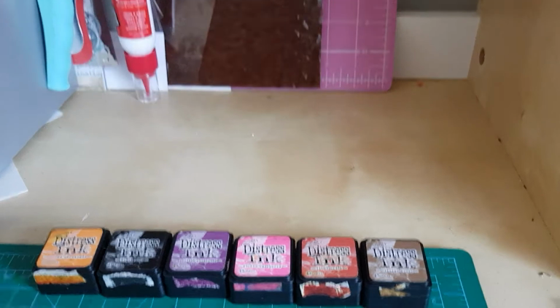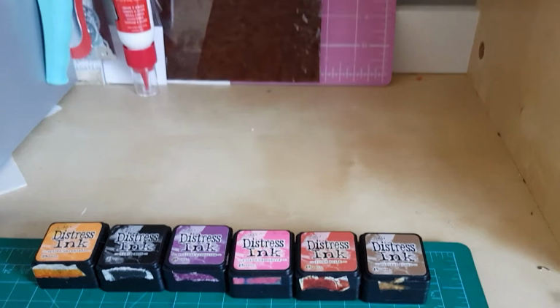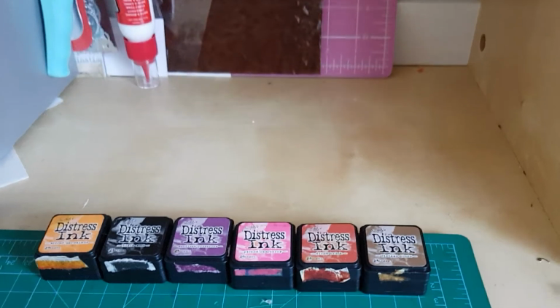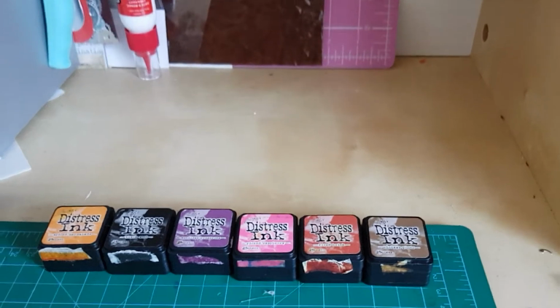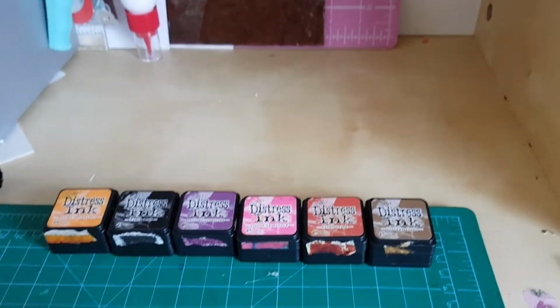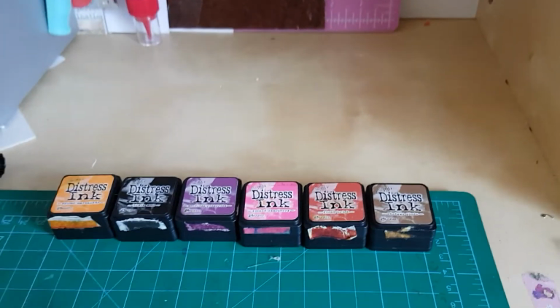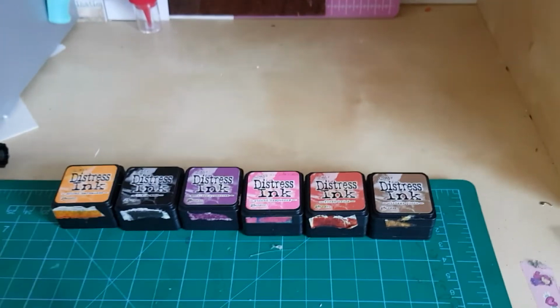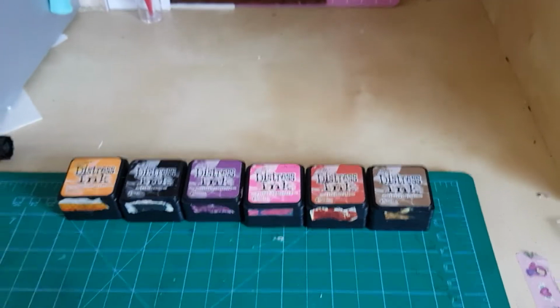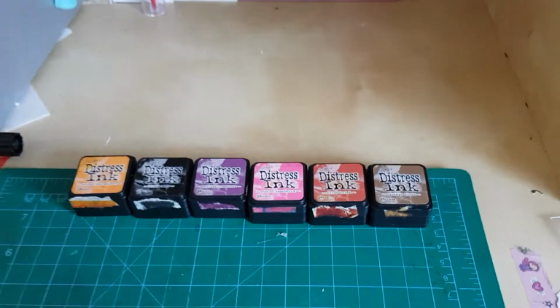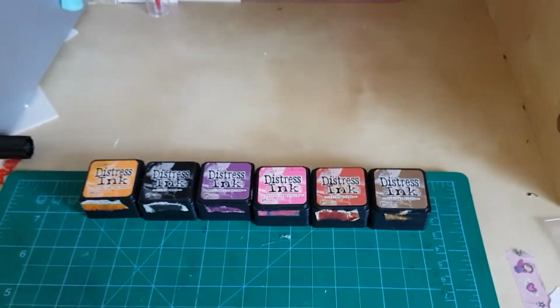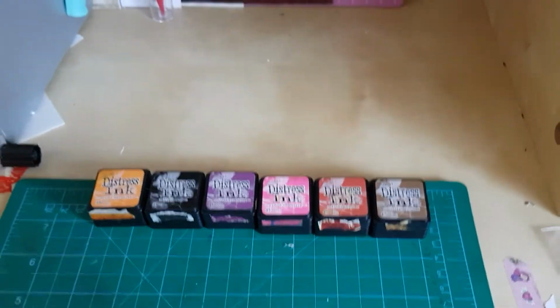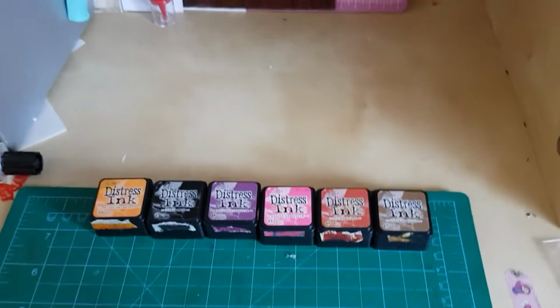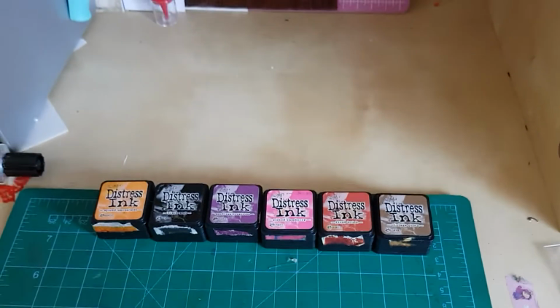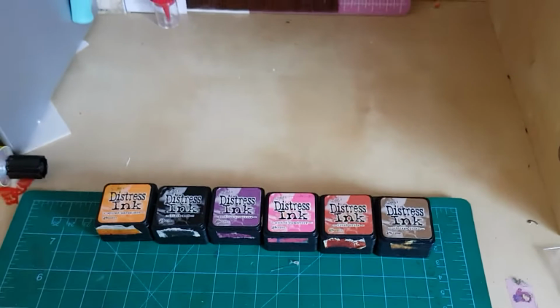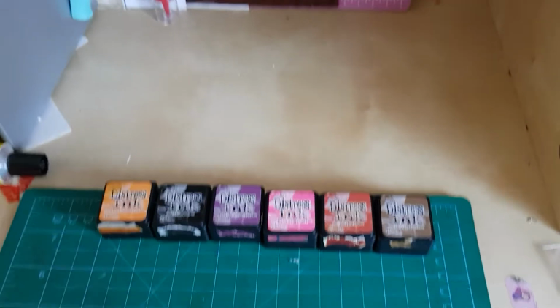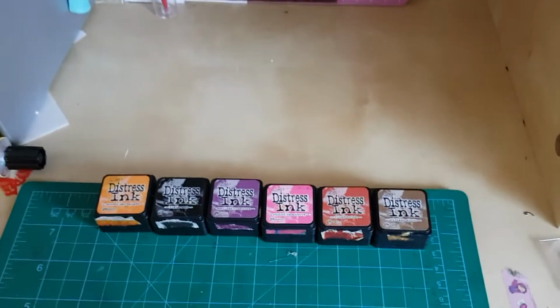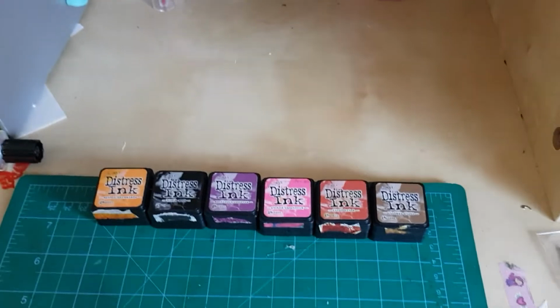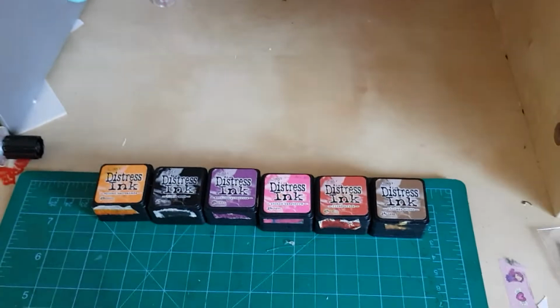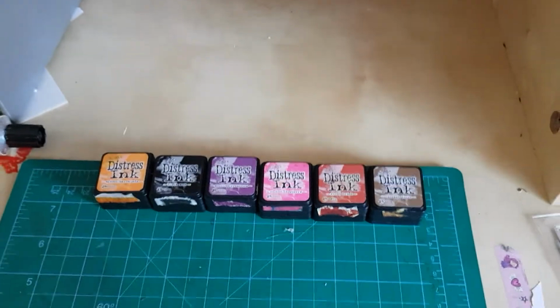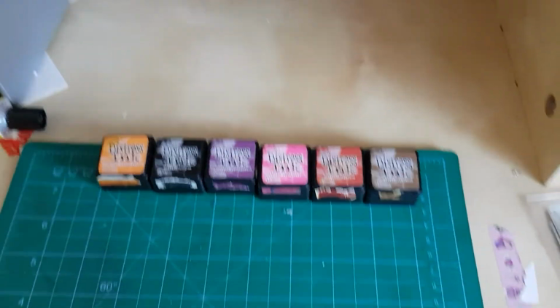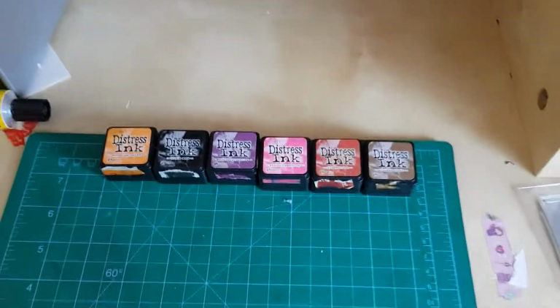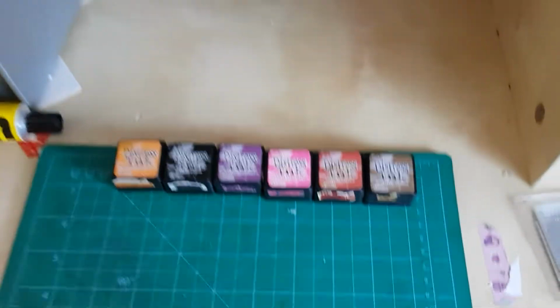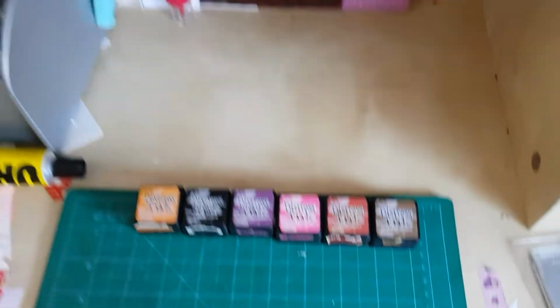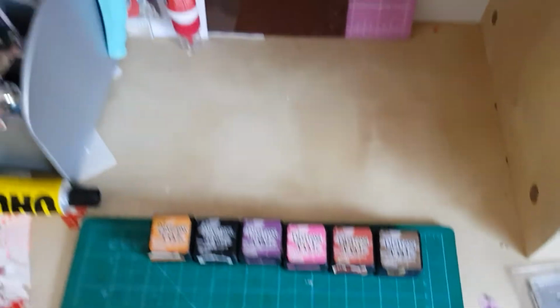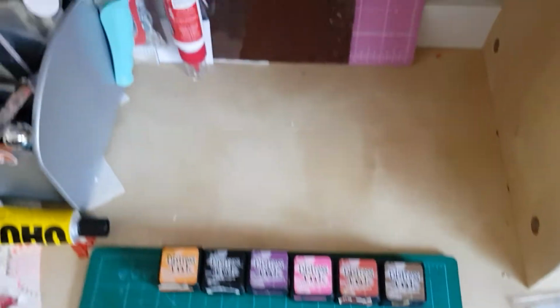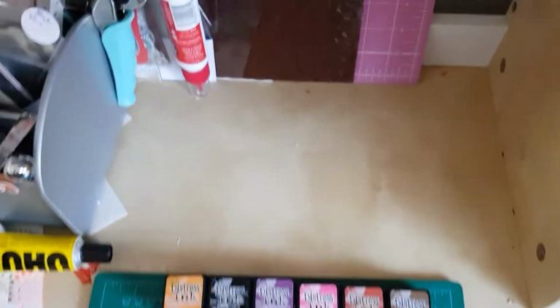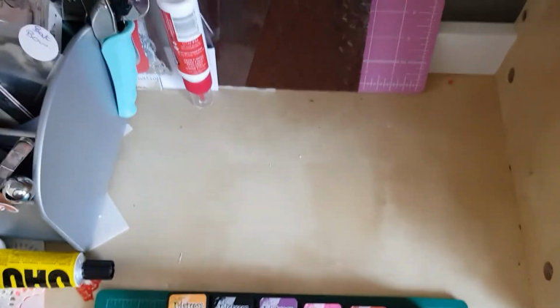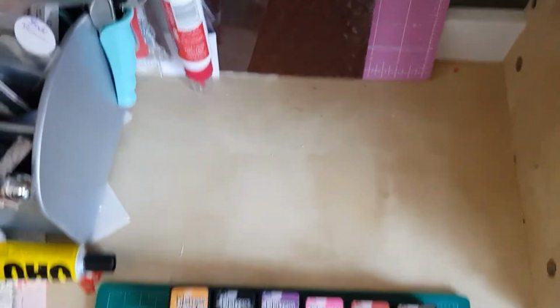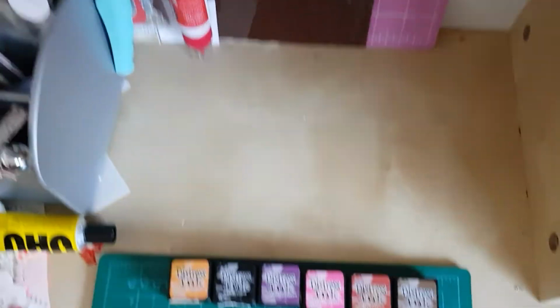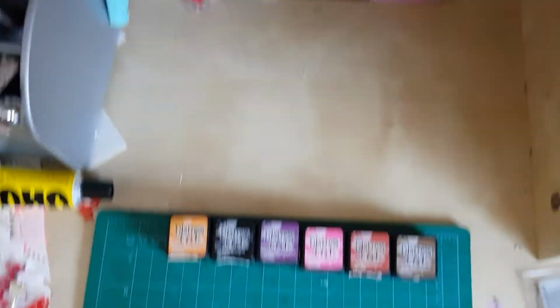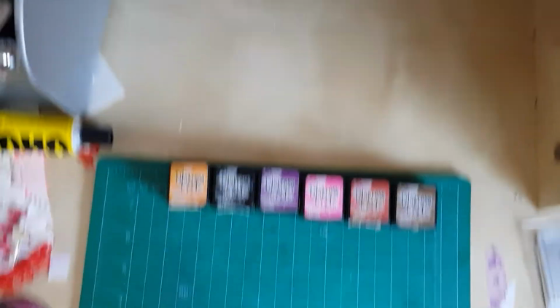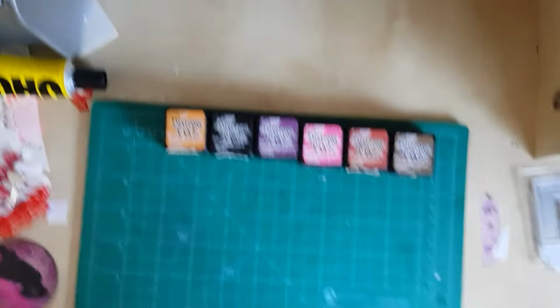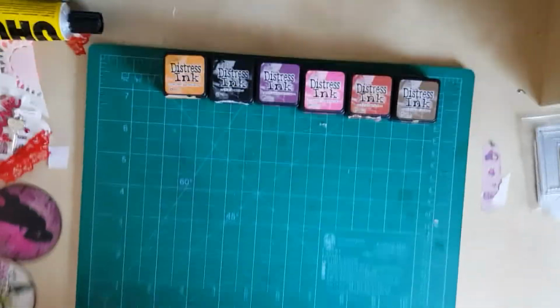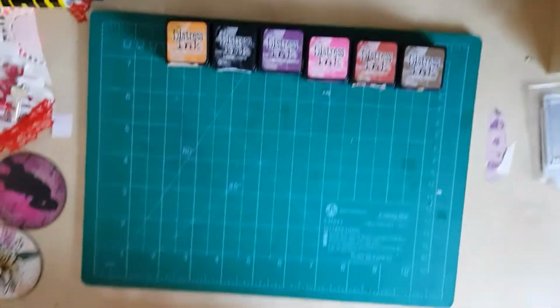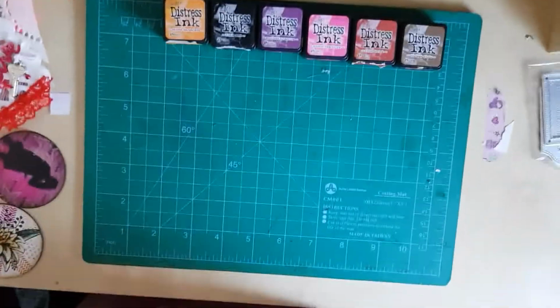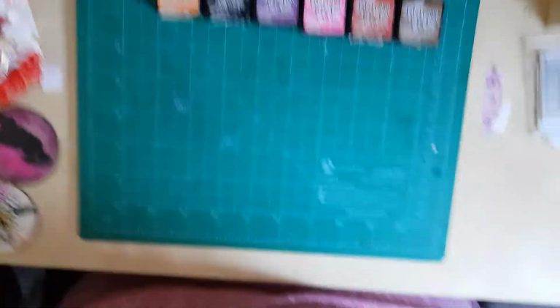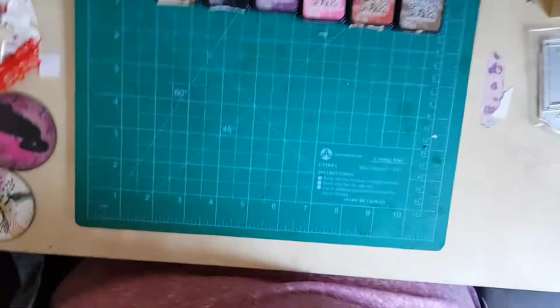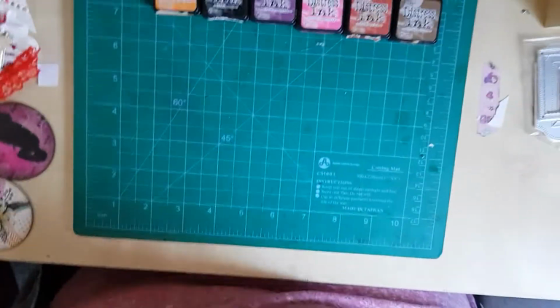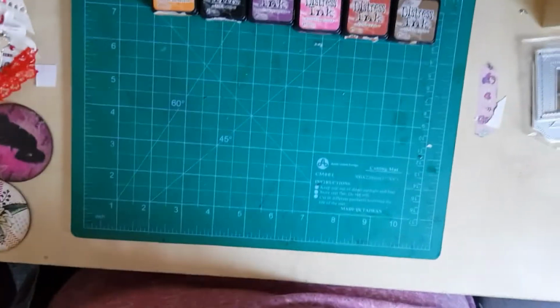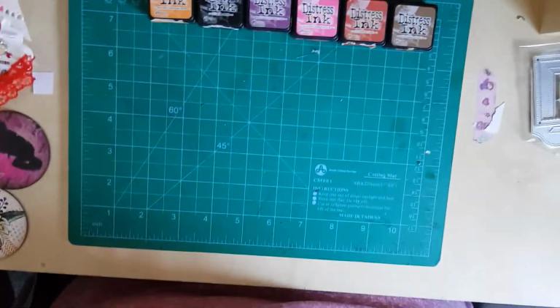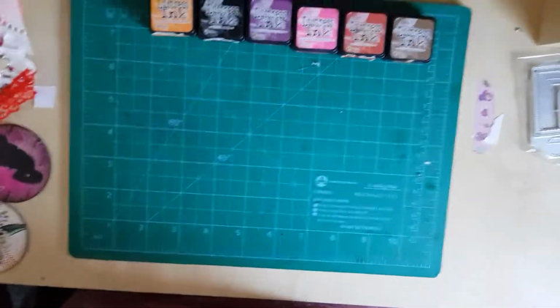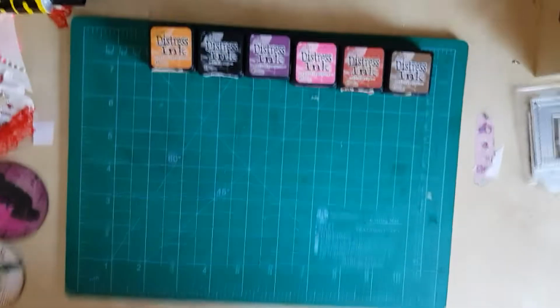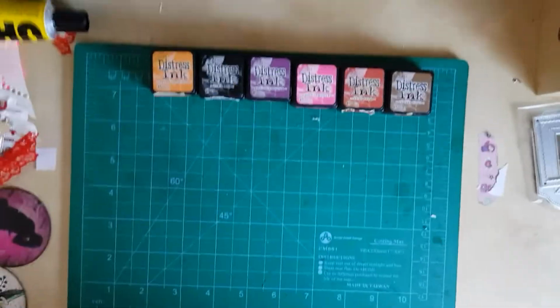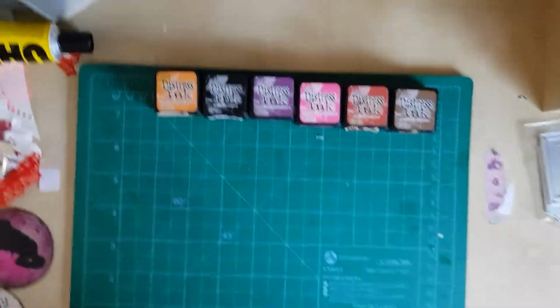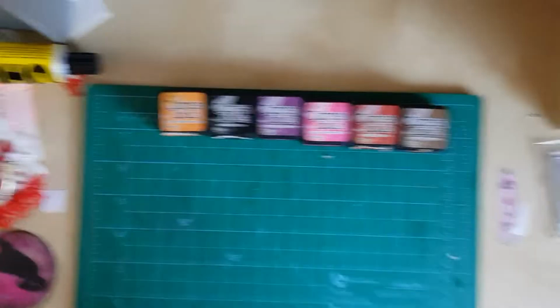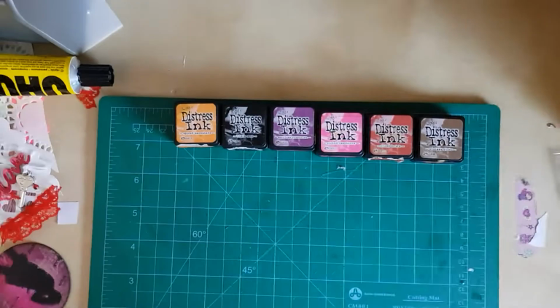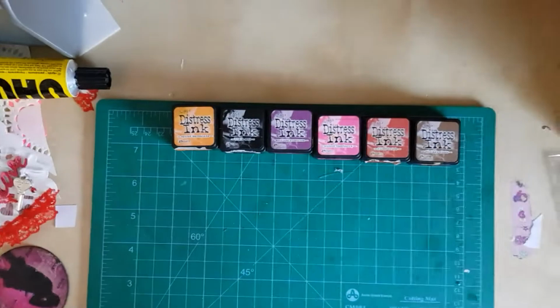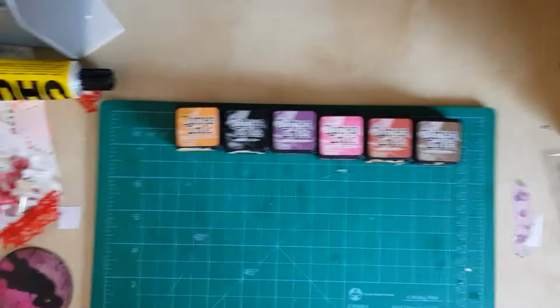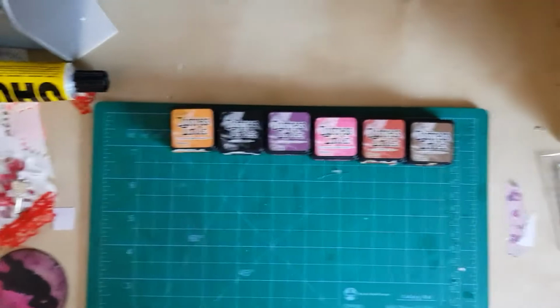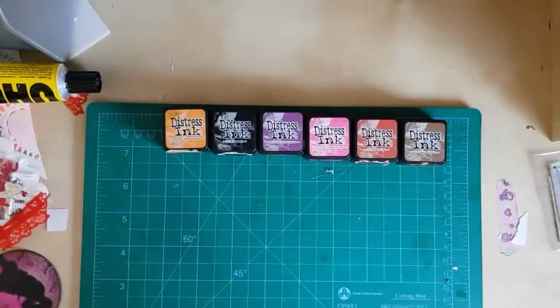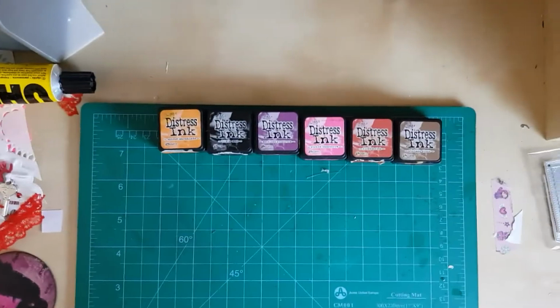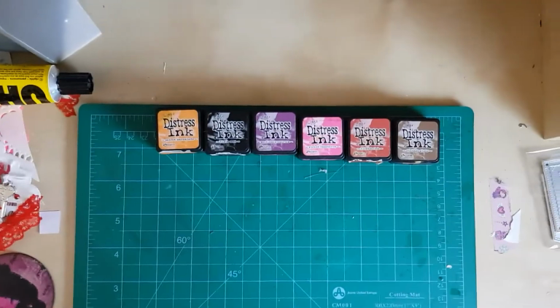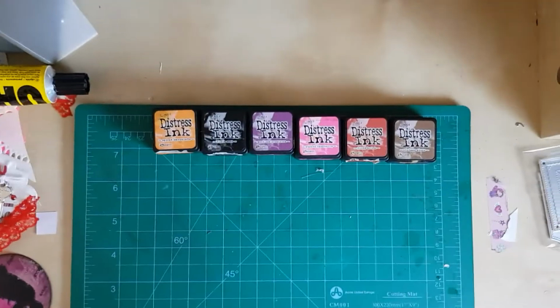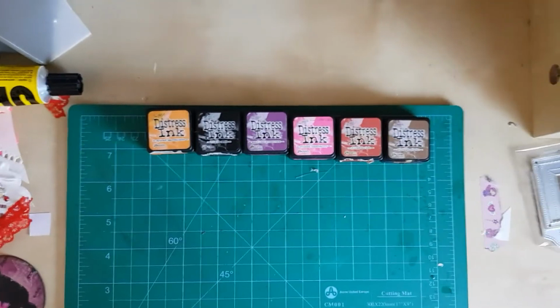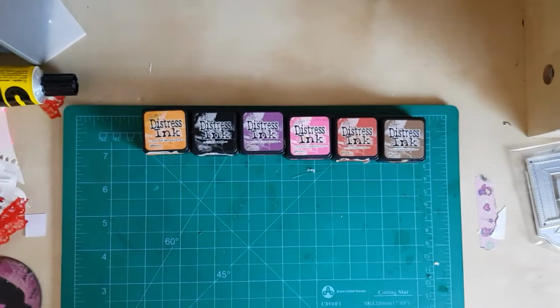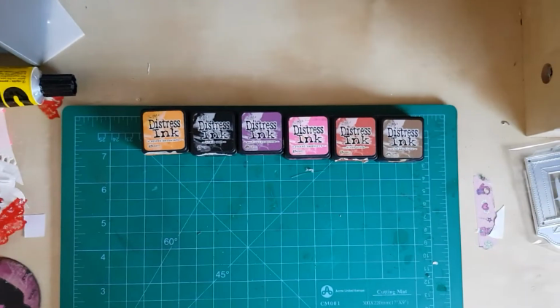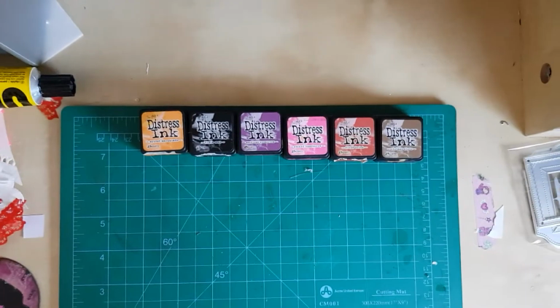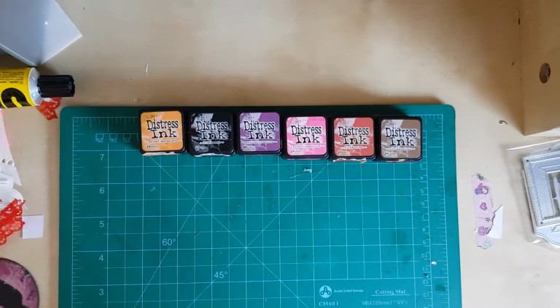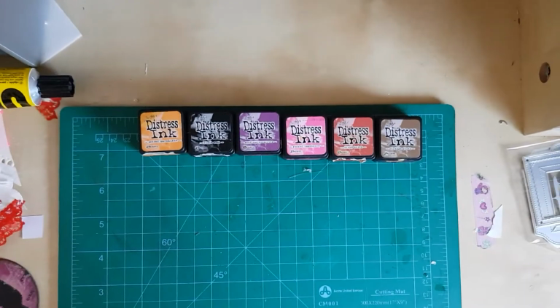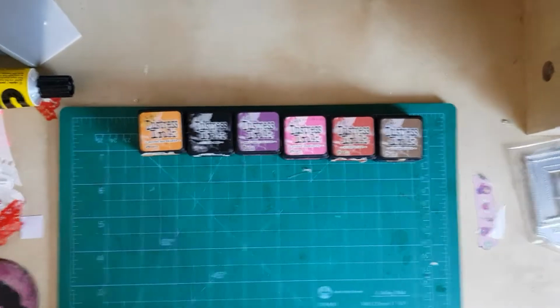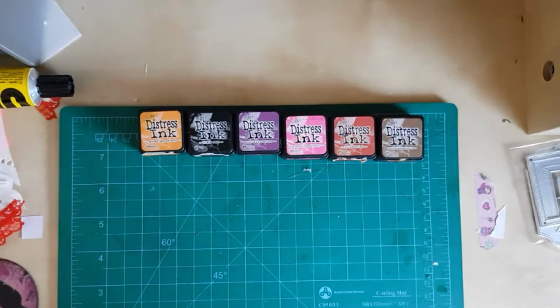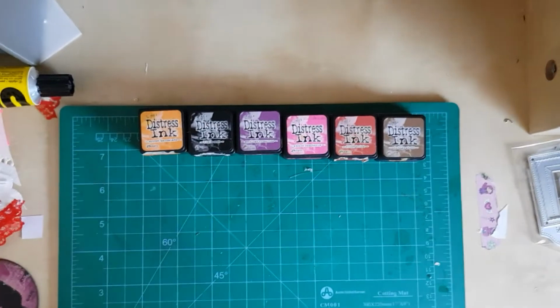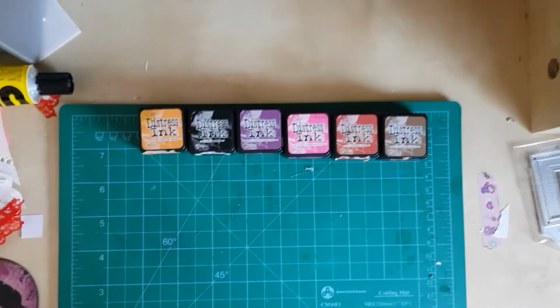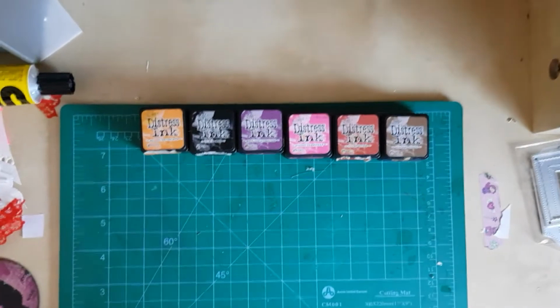Good morning and welcome into my channel. I've just got a couple of makes to show you this morning.